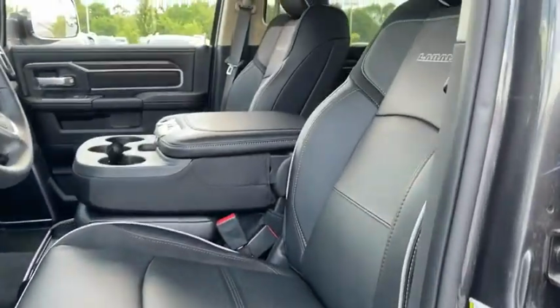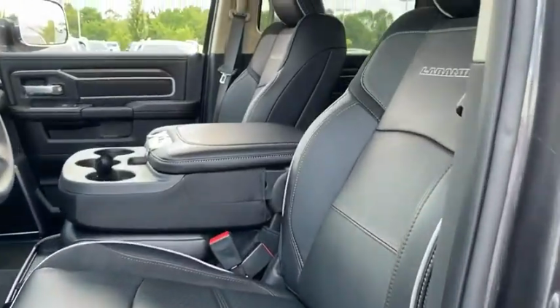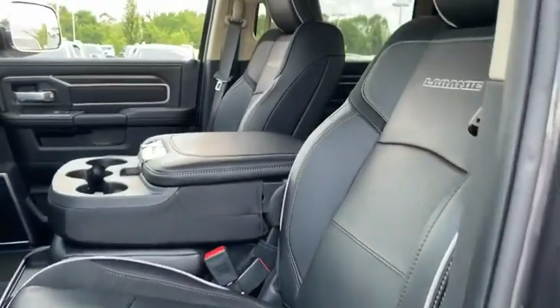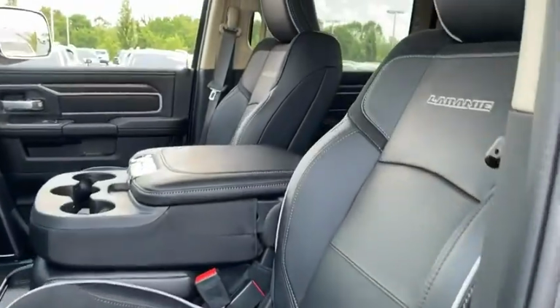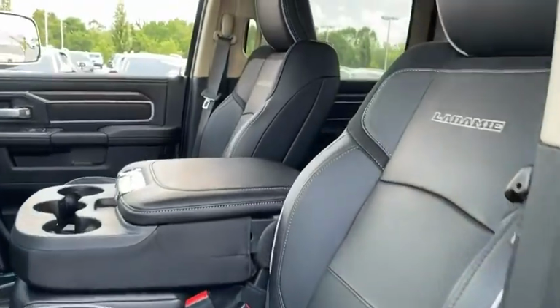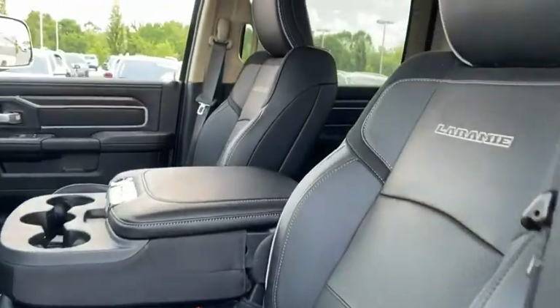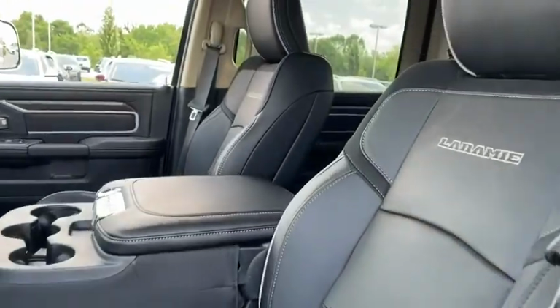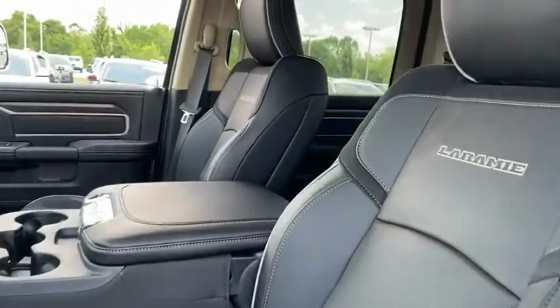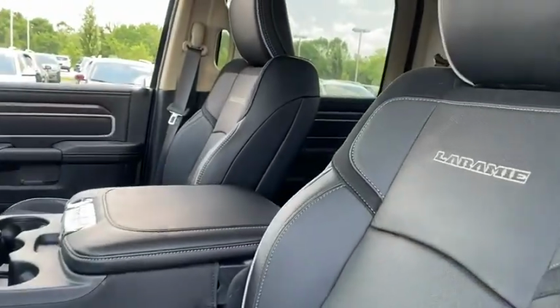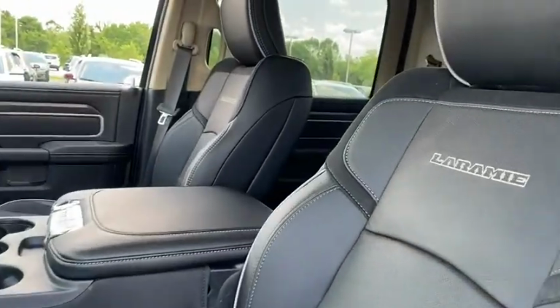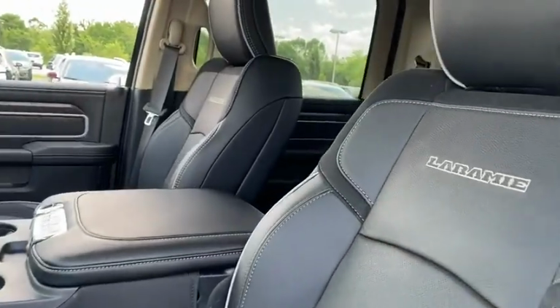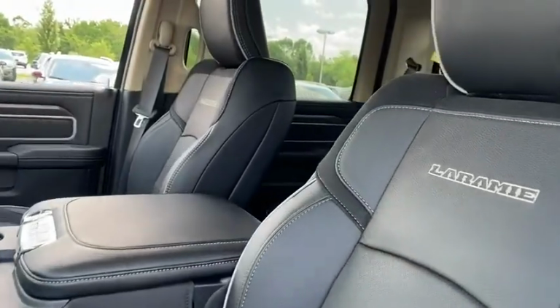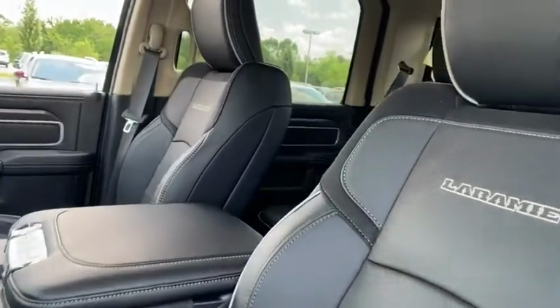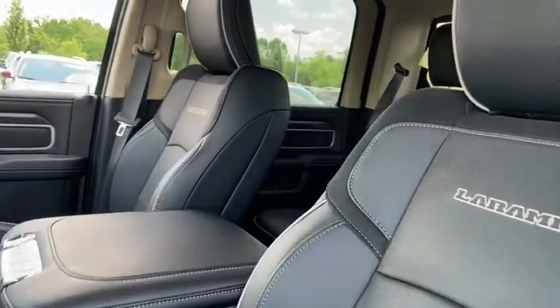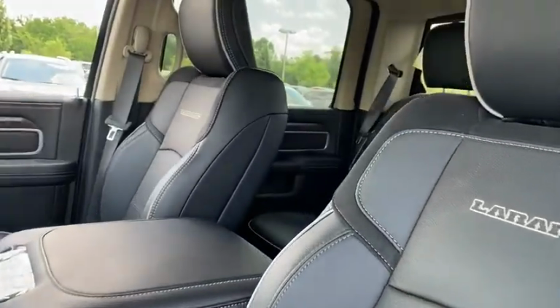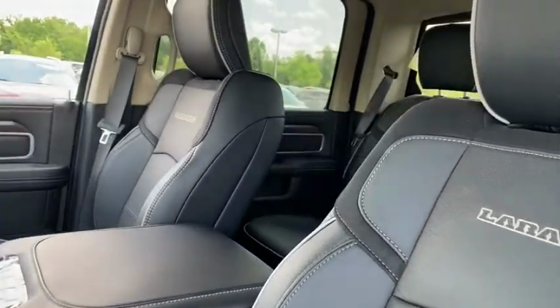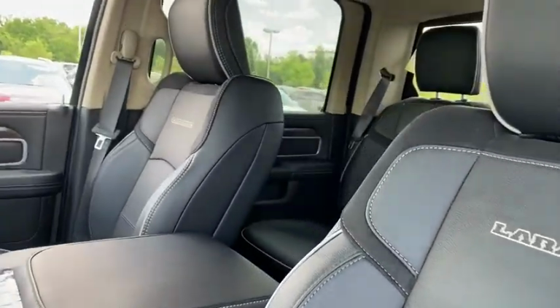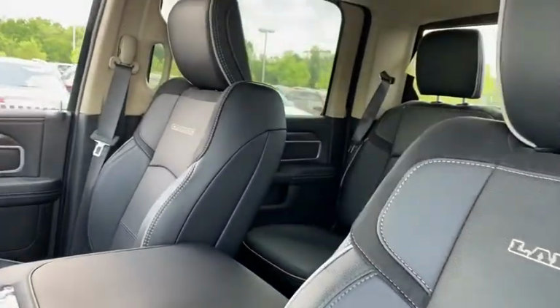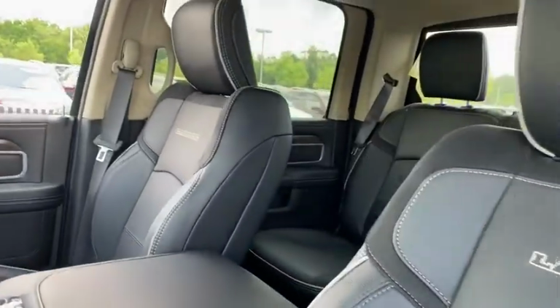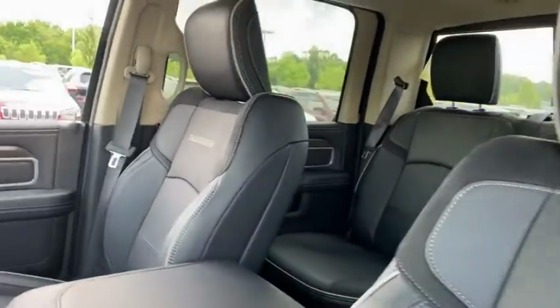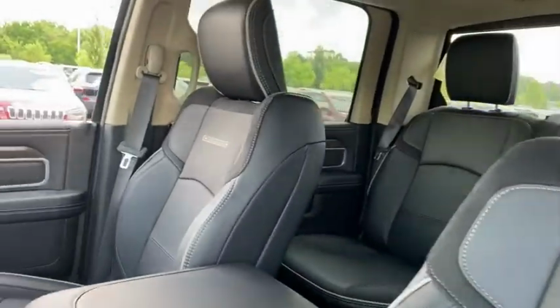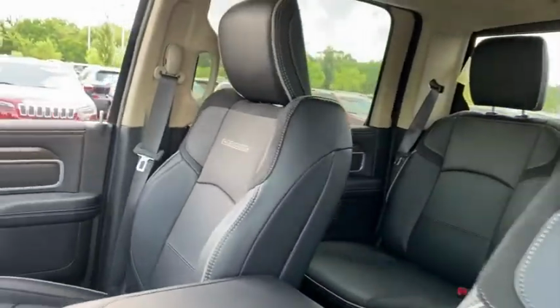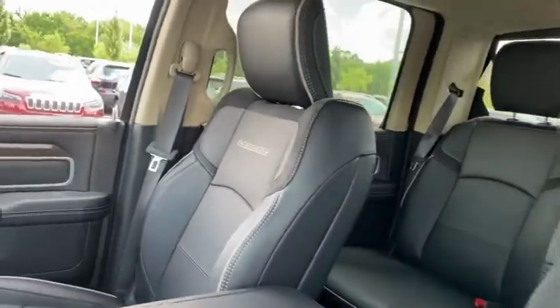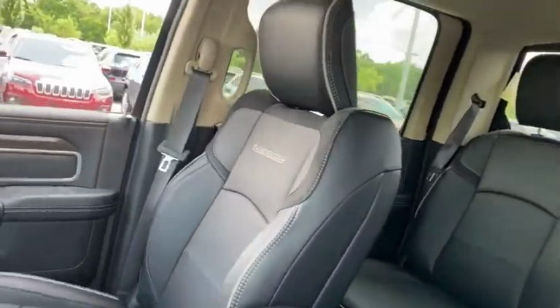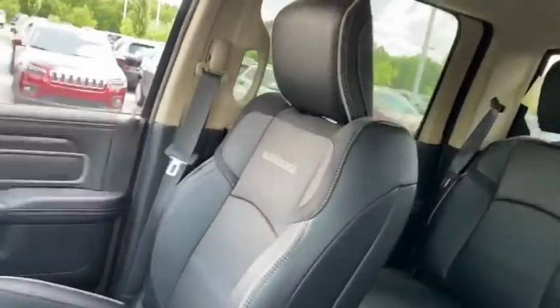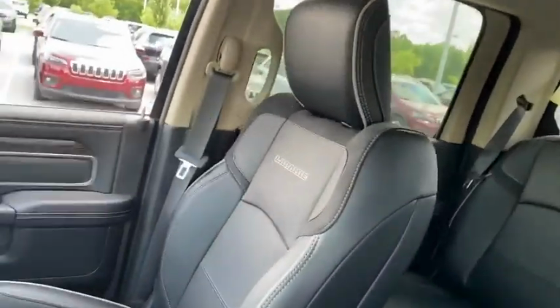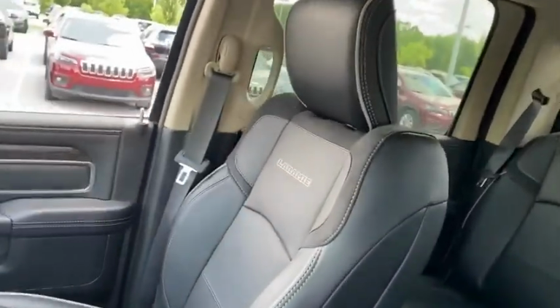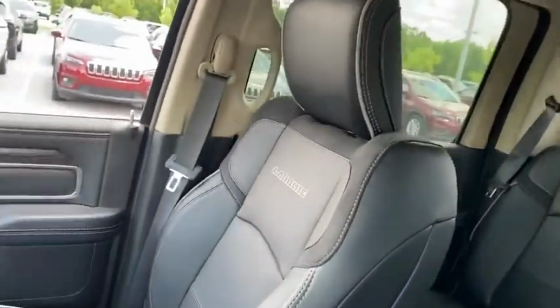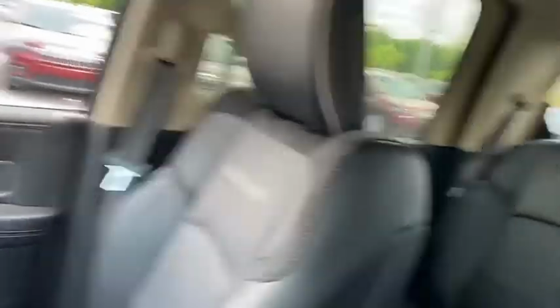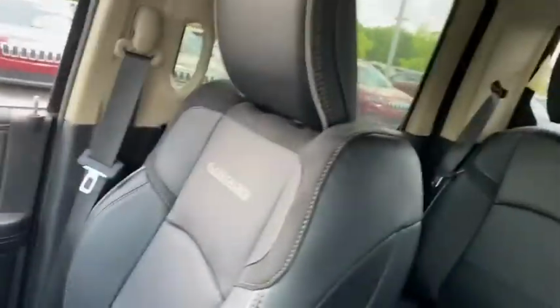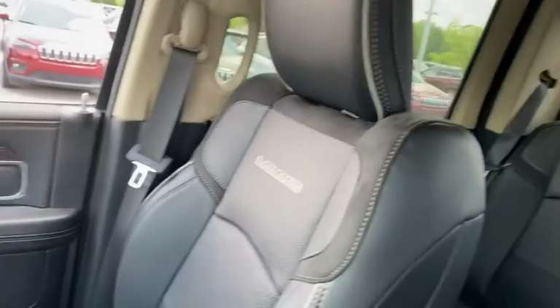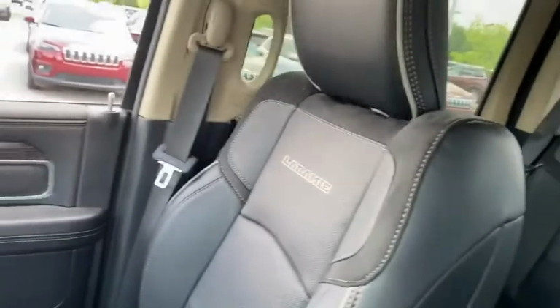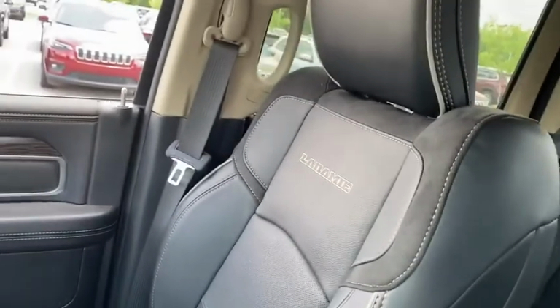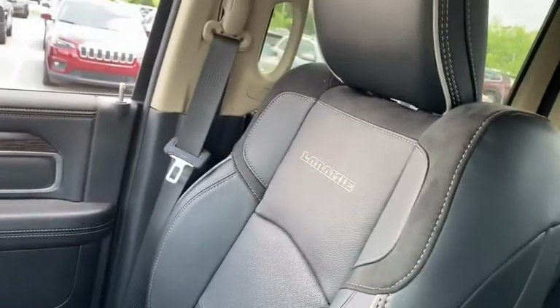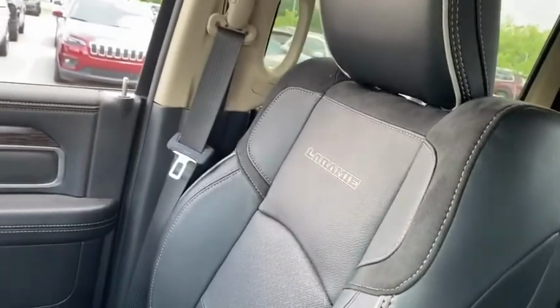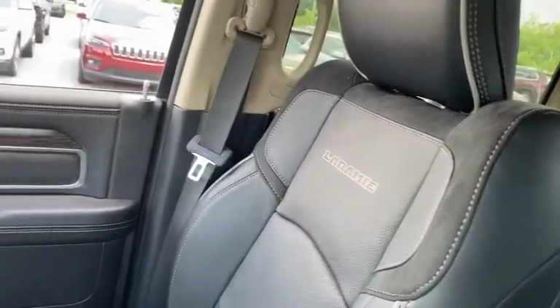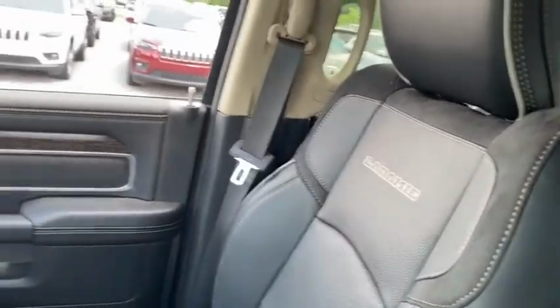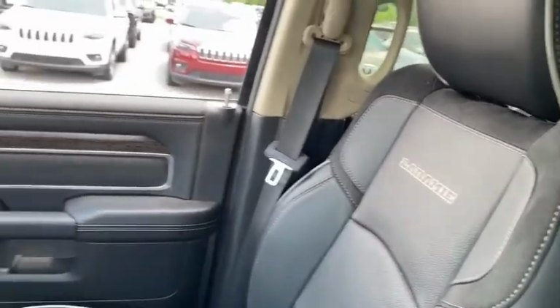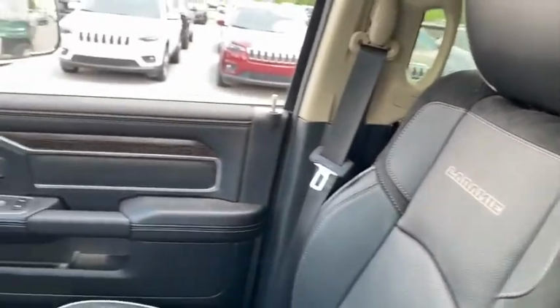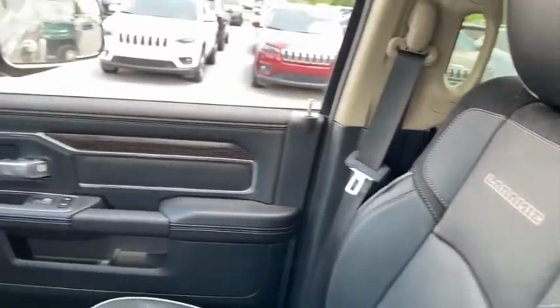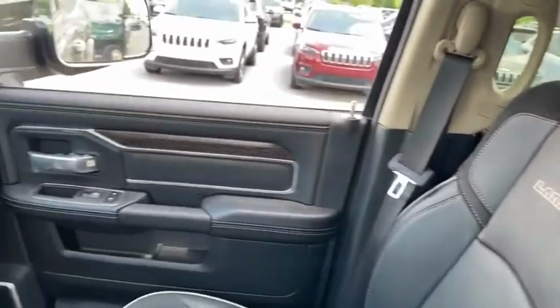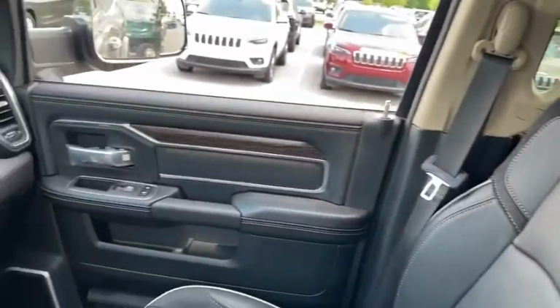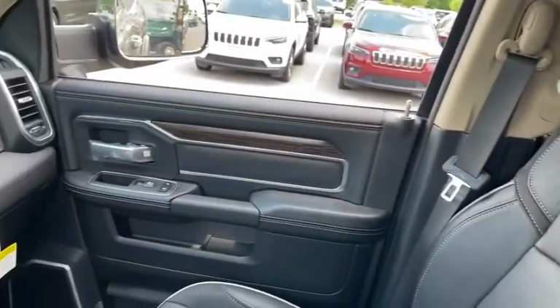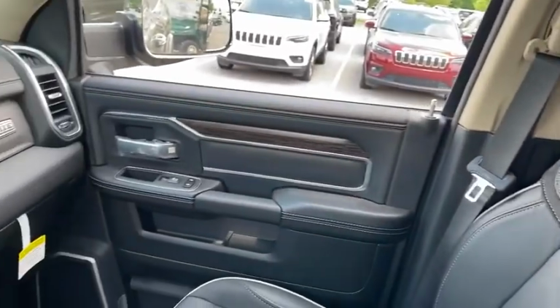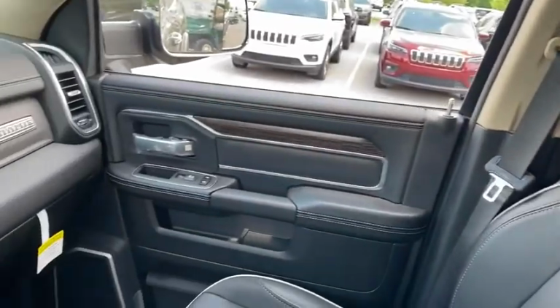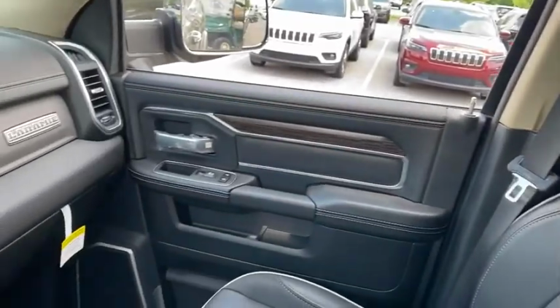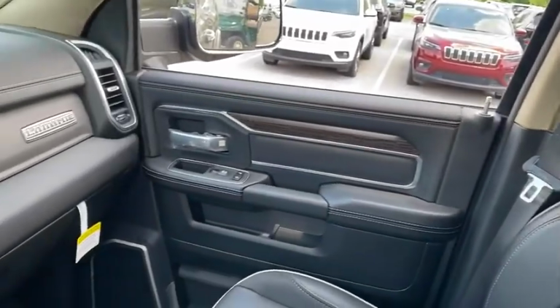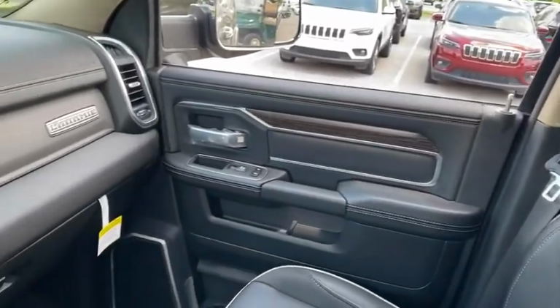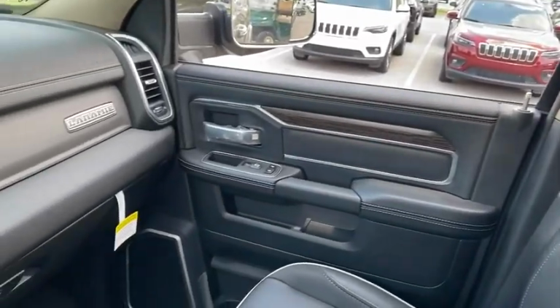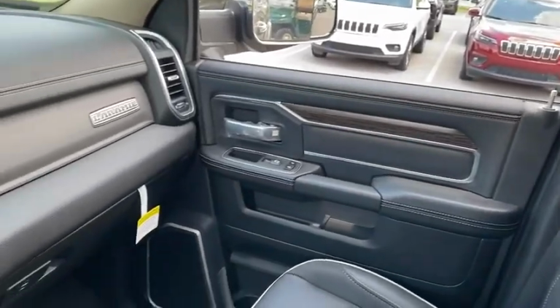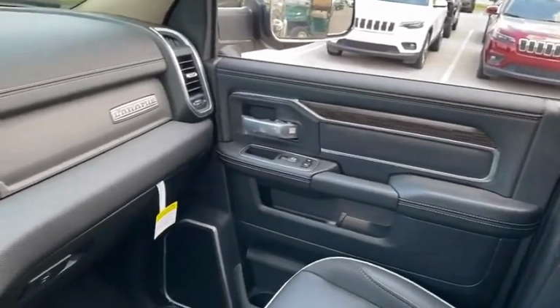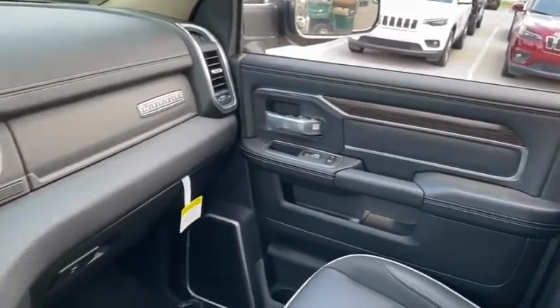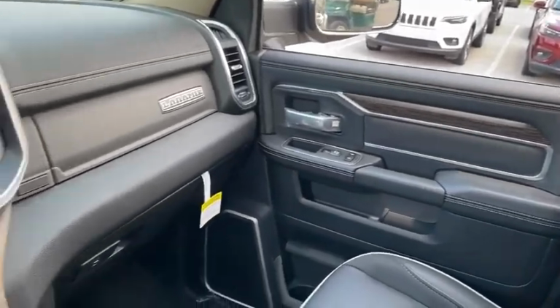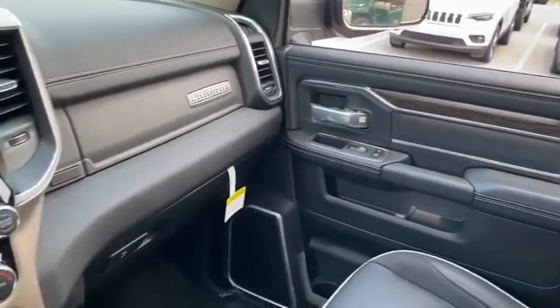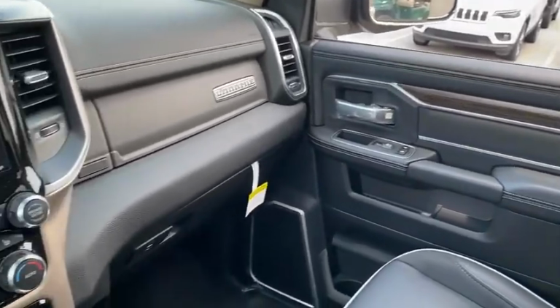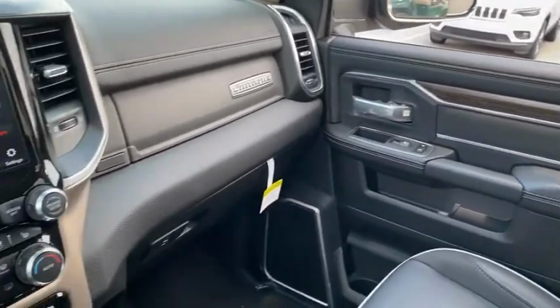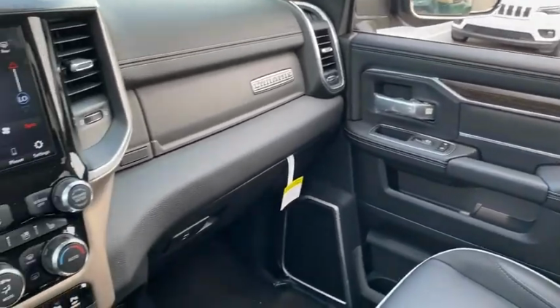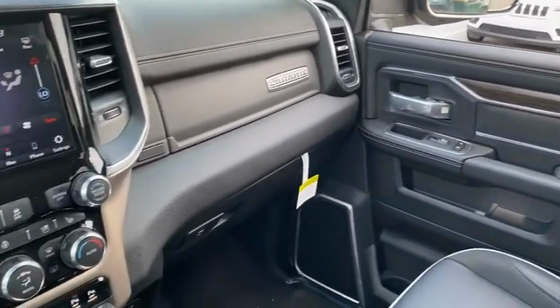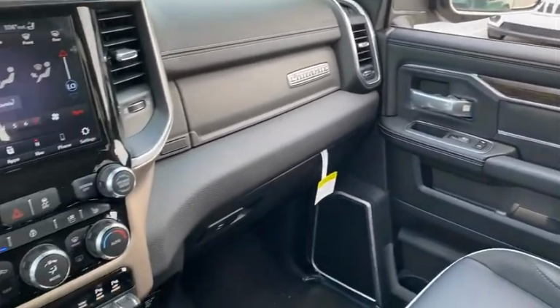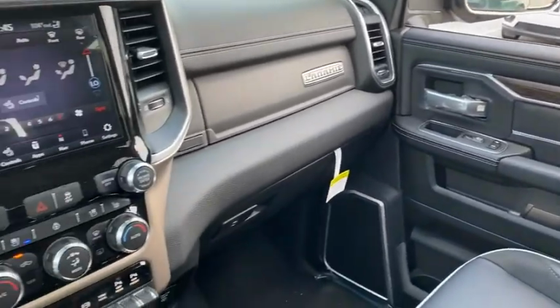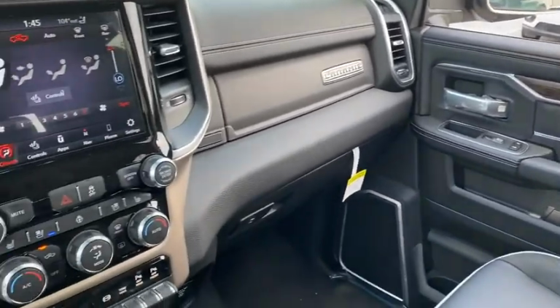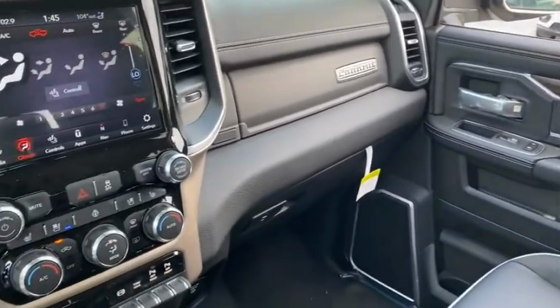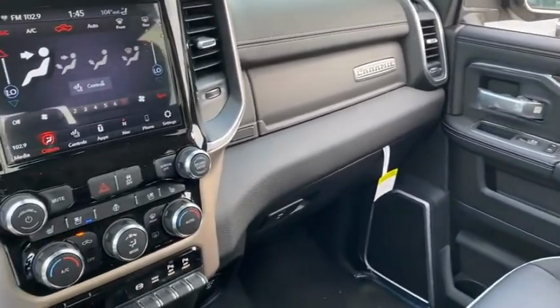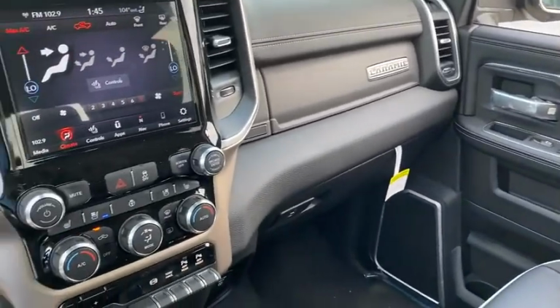Power windows. Rear window defroster. Tachometer. Wouldn't you look great in this vehicle? Stop in today and see for yourself.